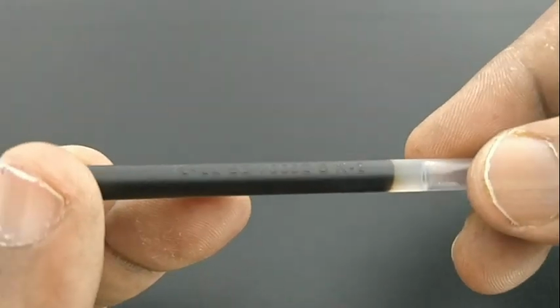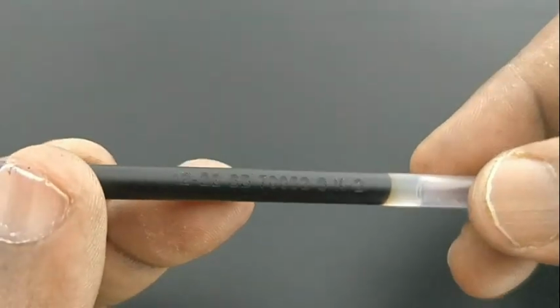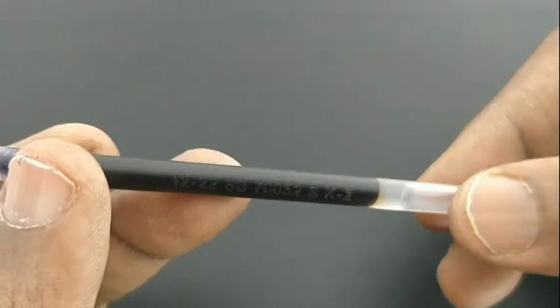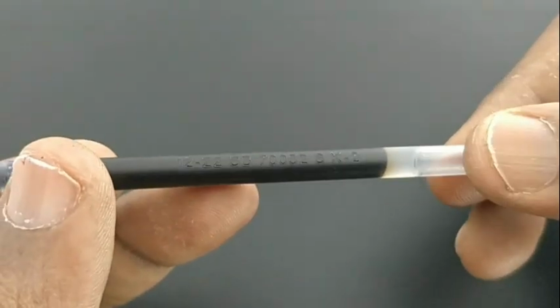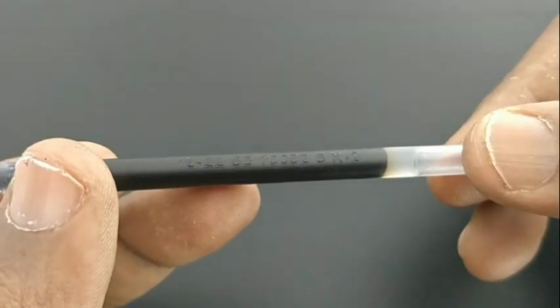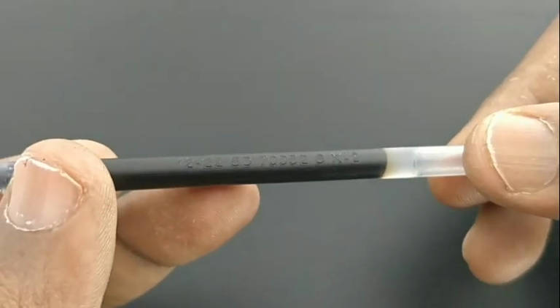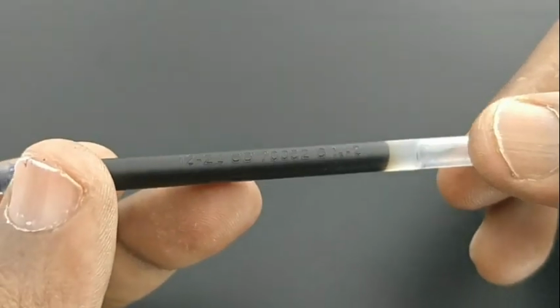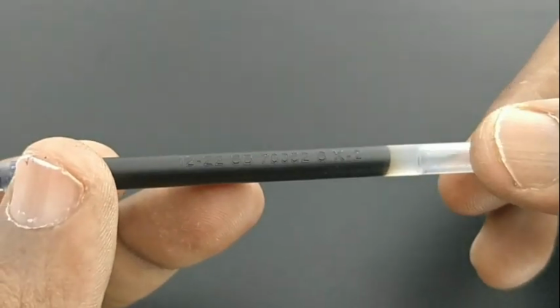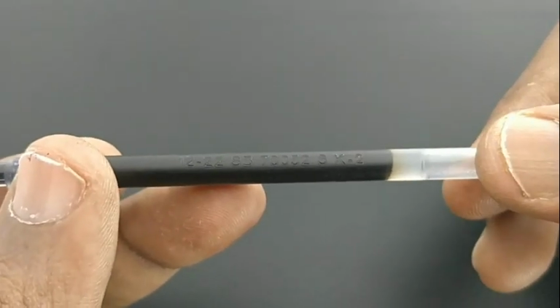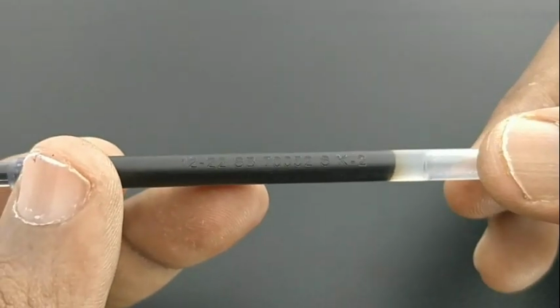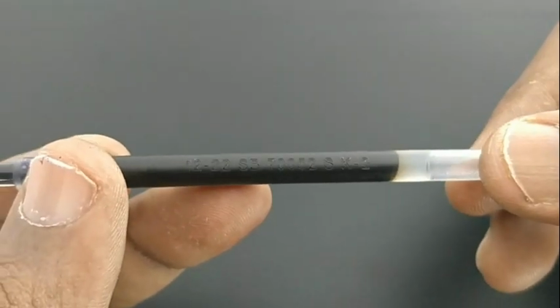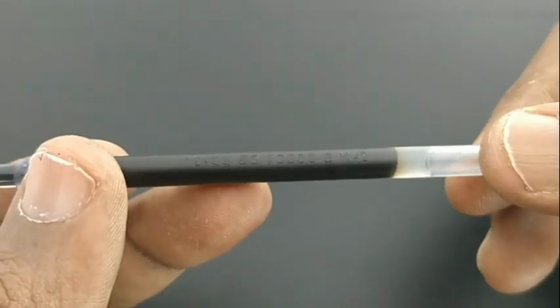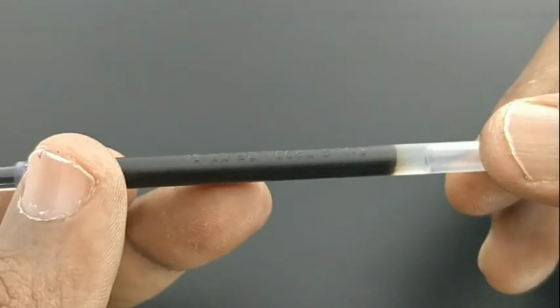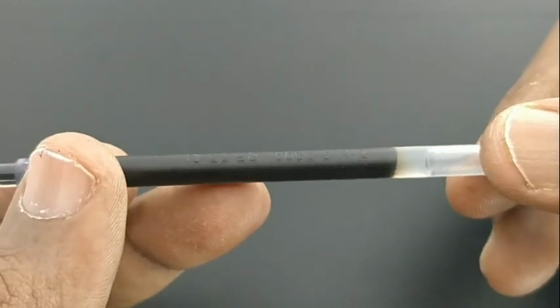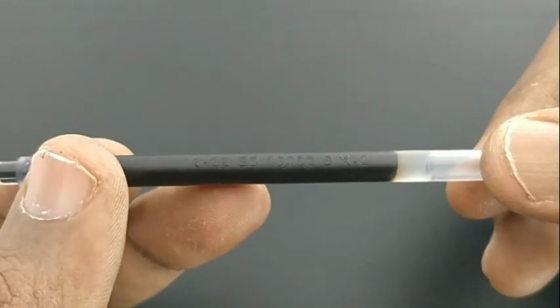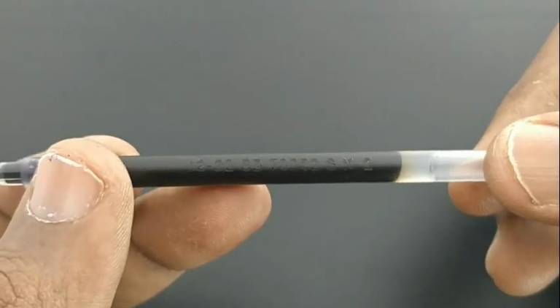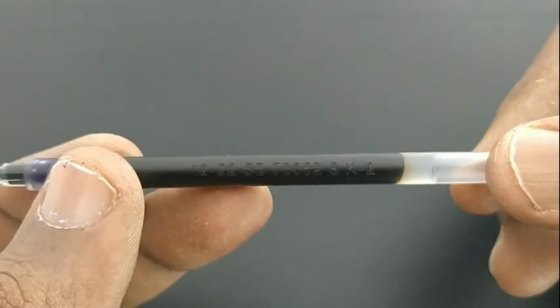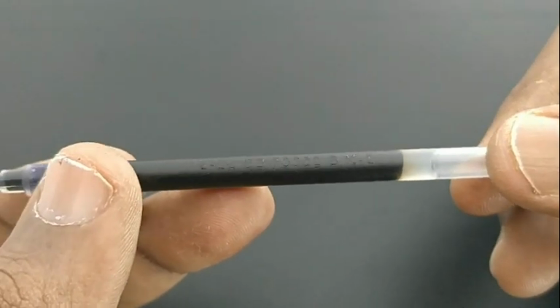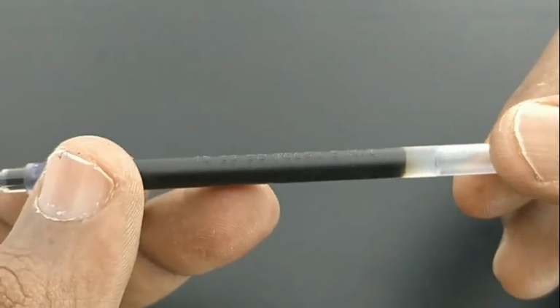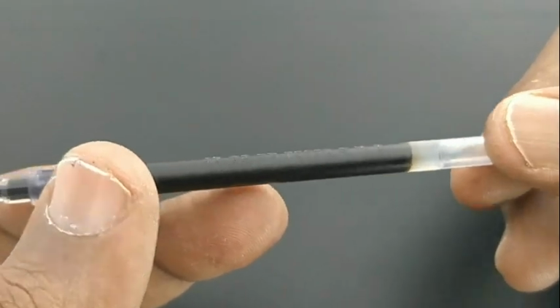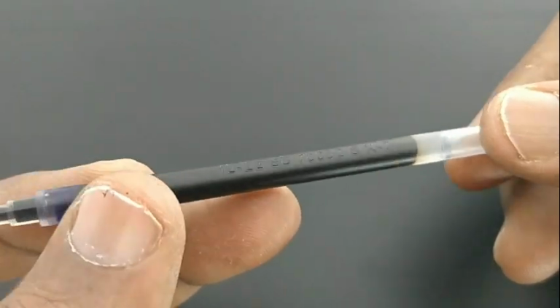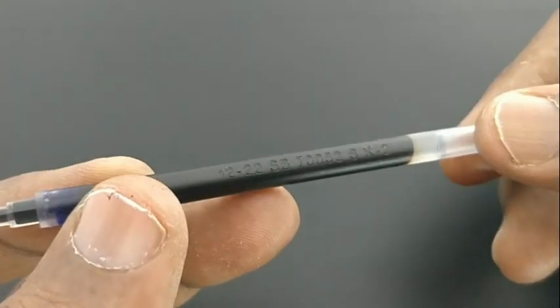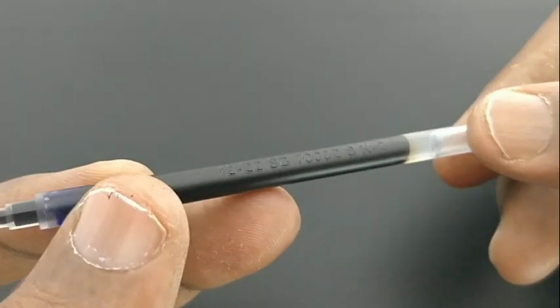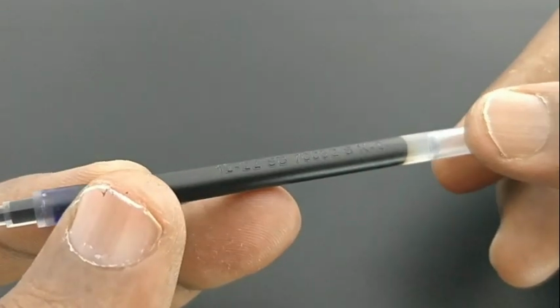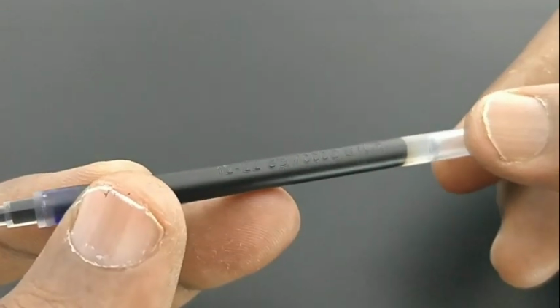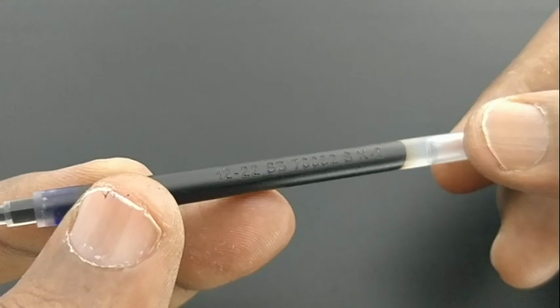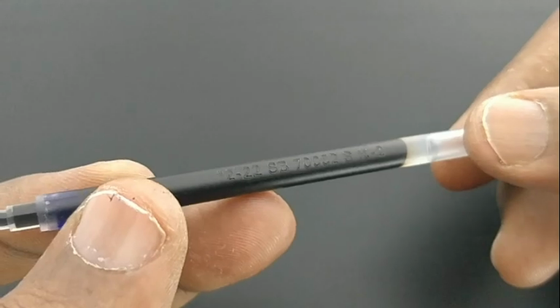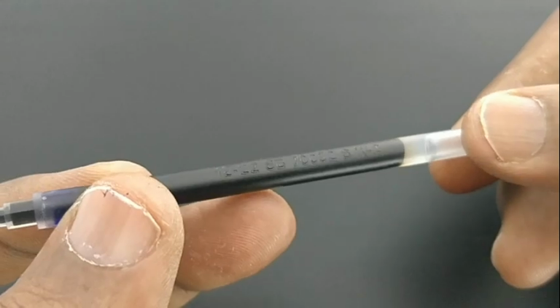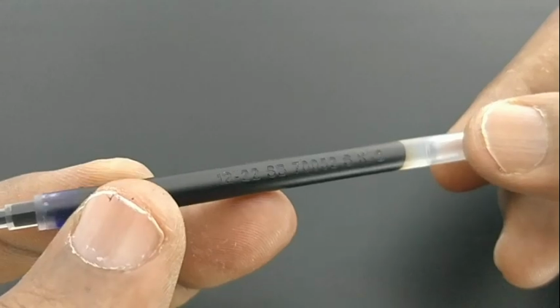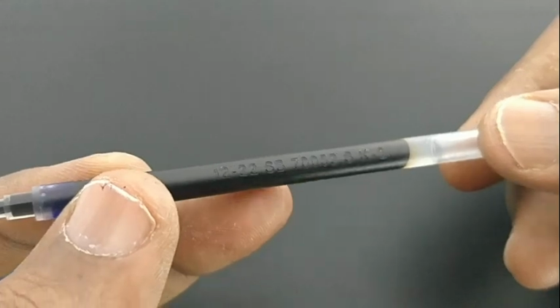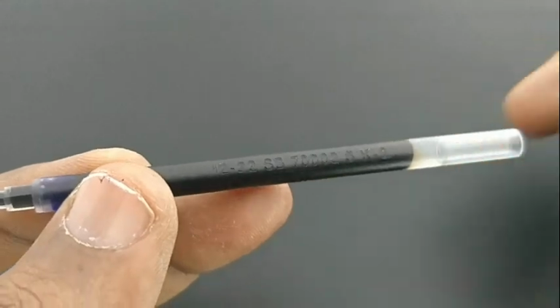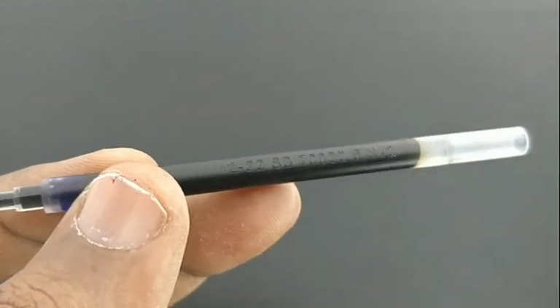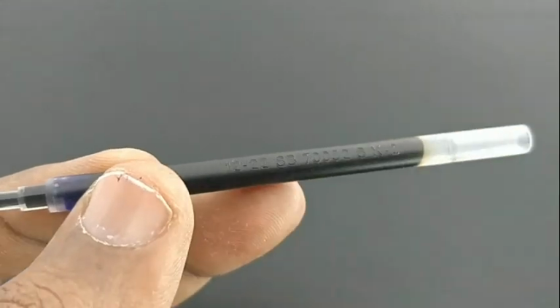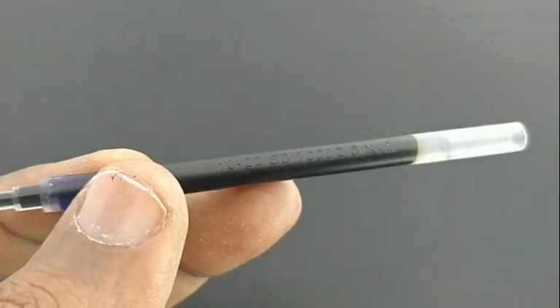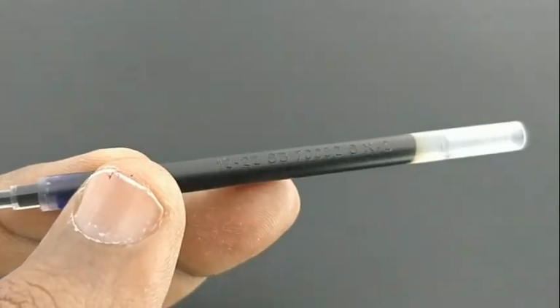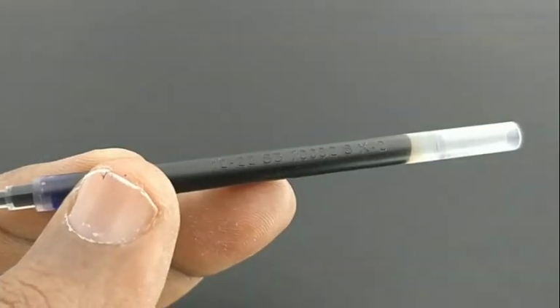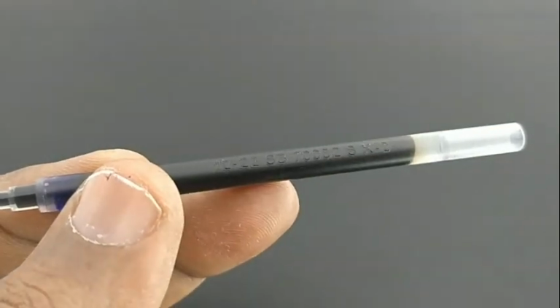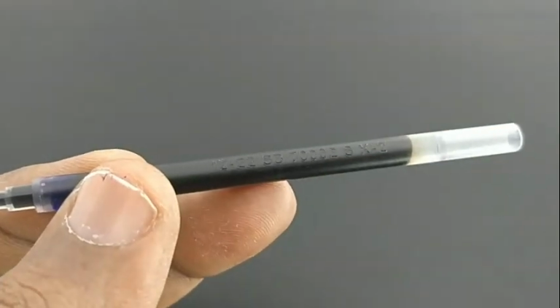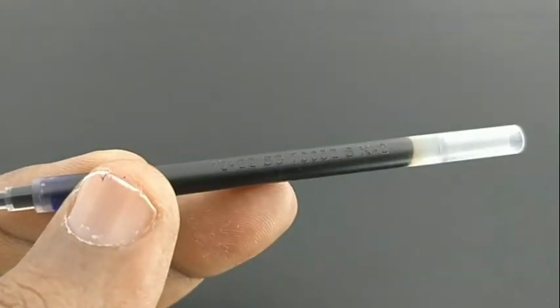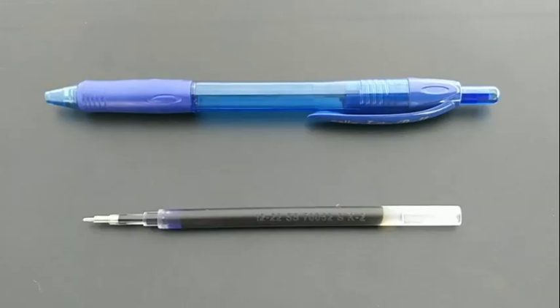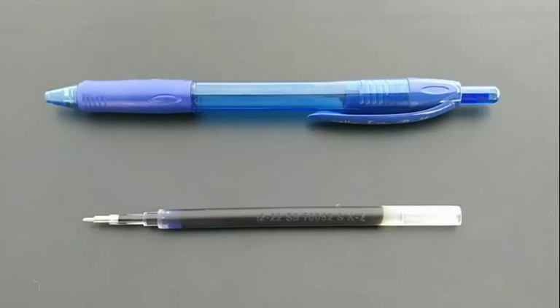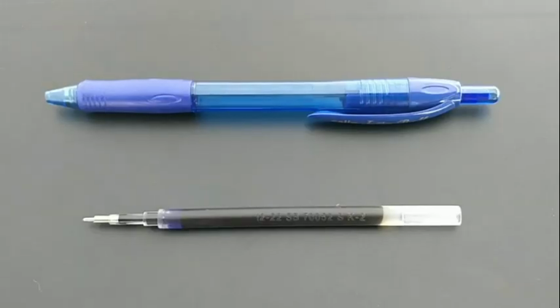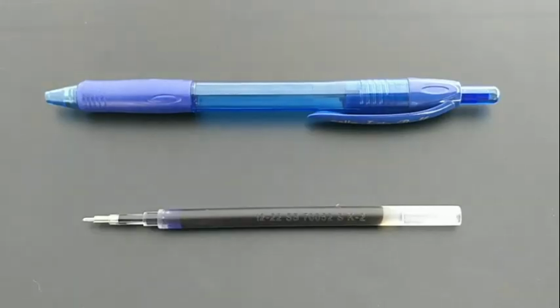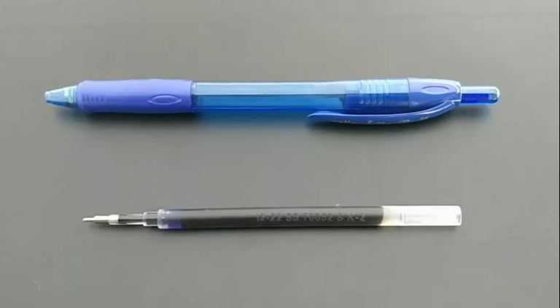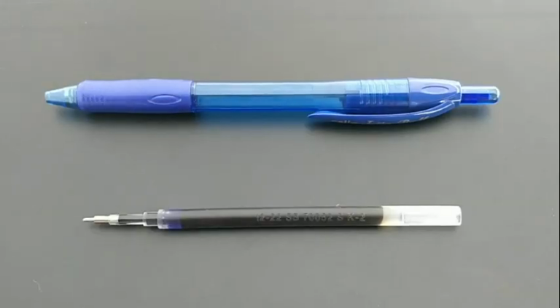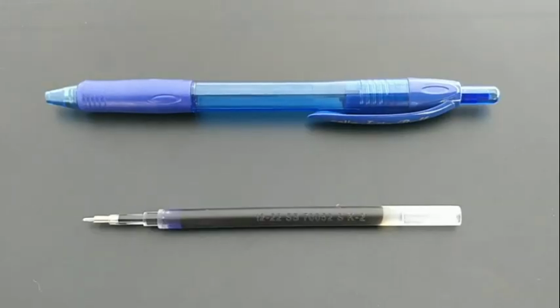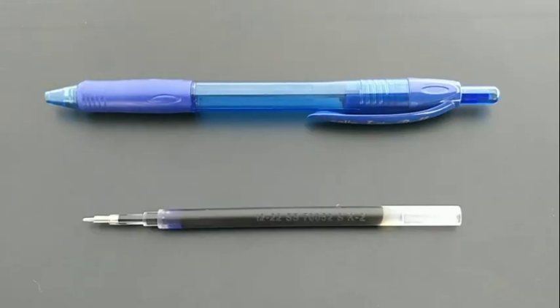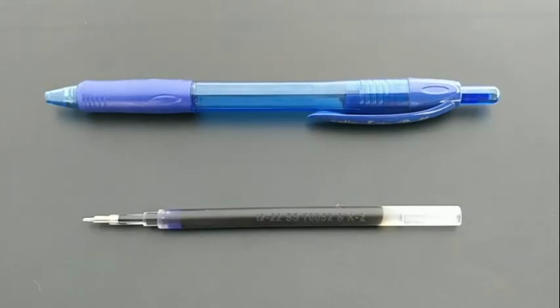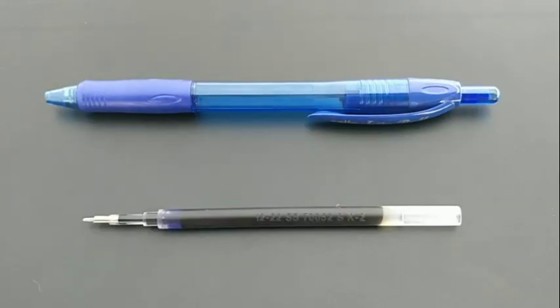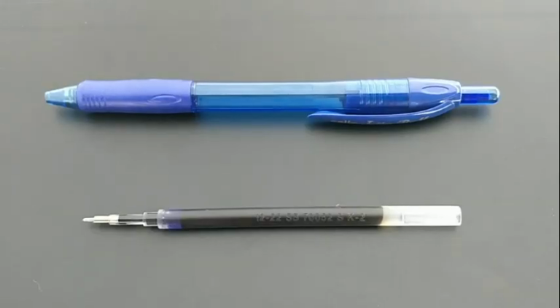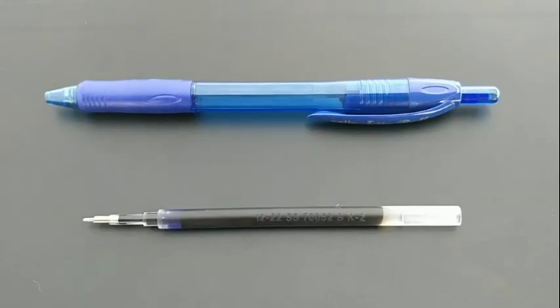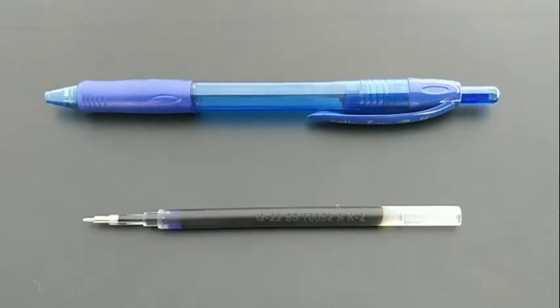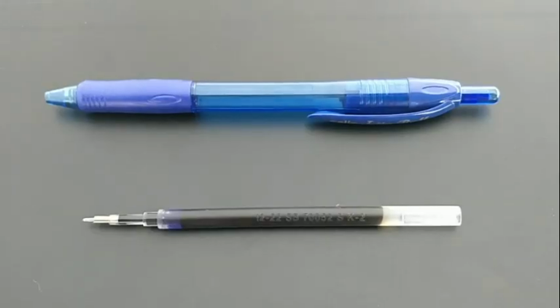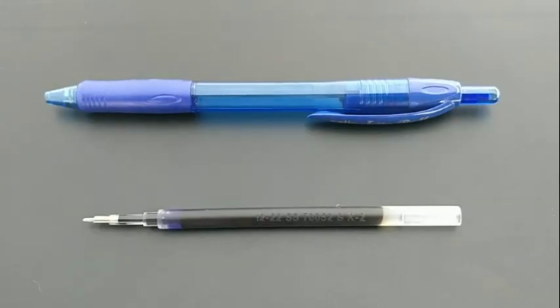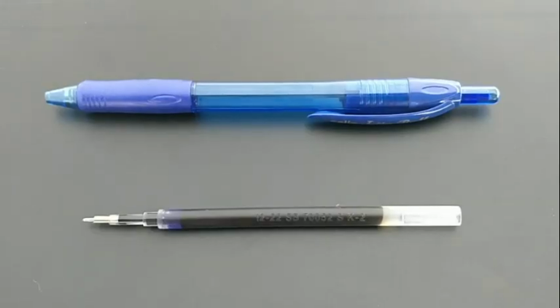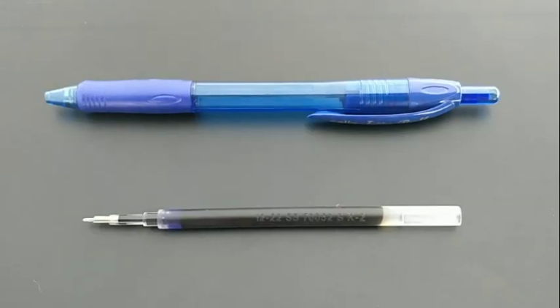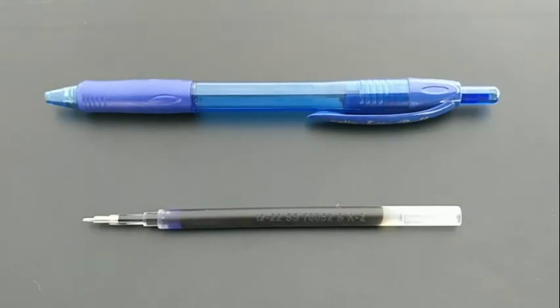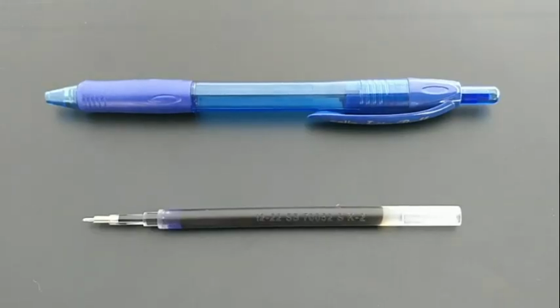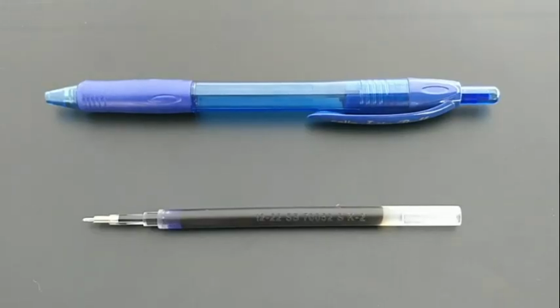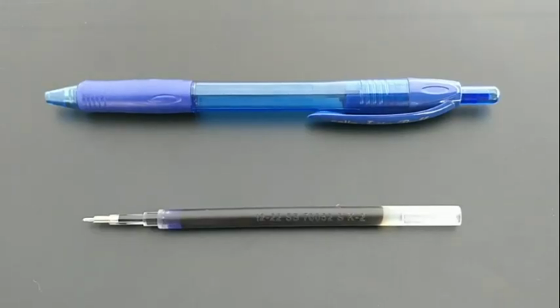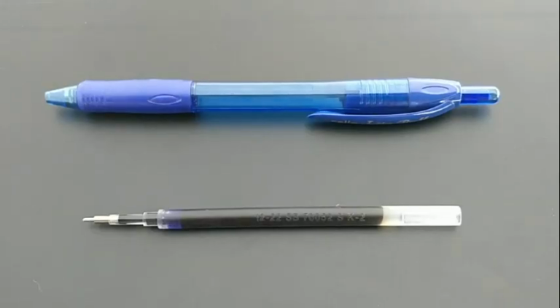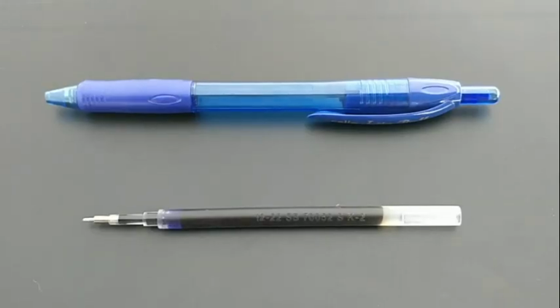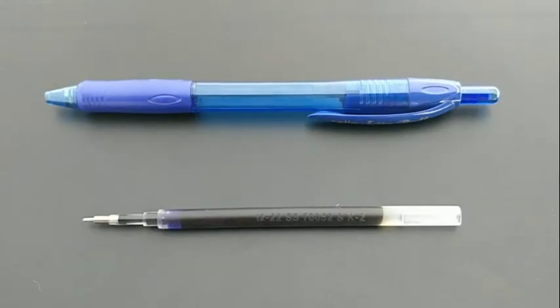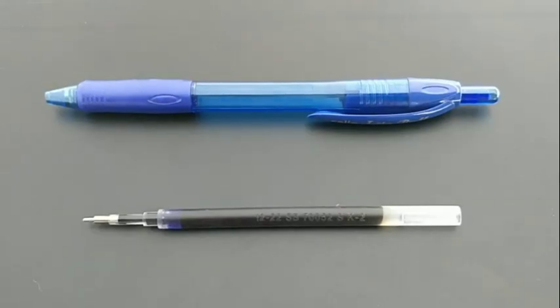This is the refill which is found in this pen. It is a bulky, jumbo refill for a ball pen.